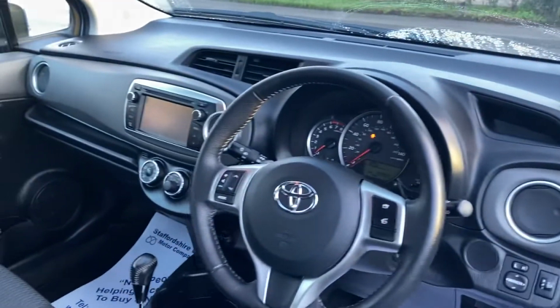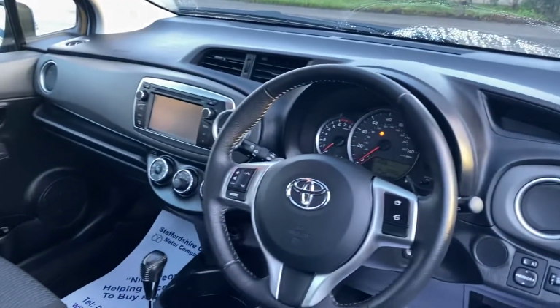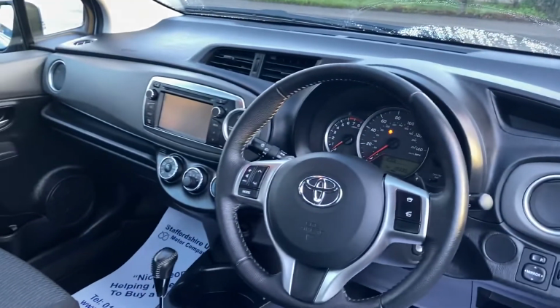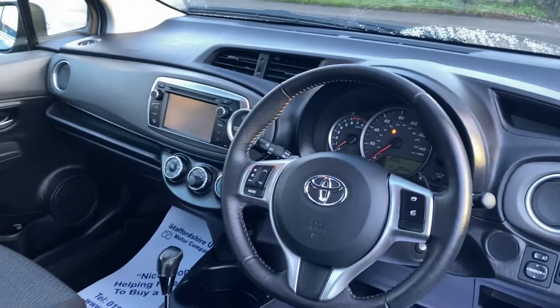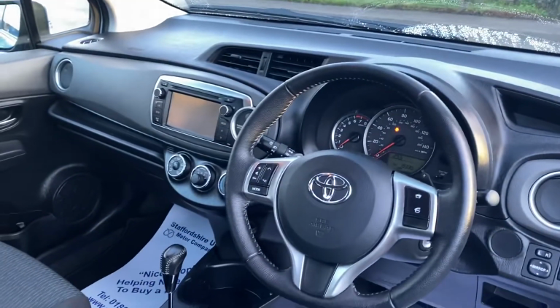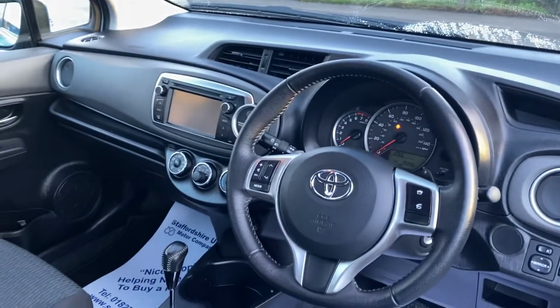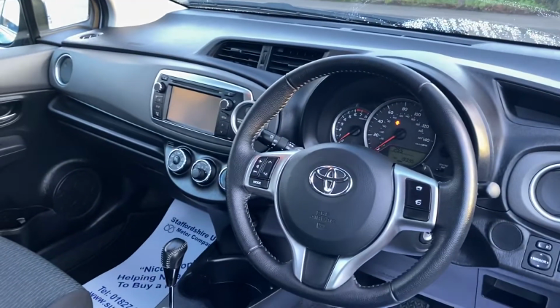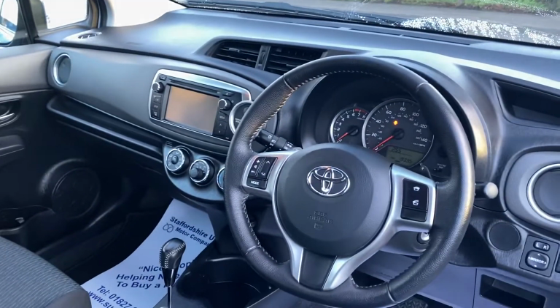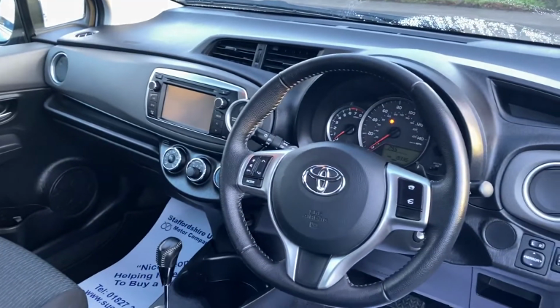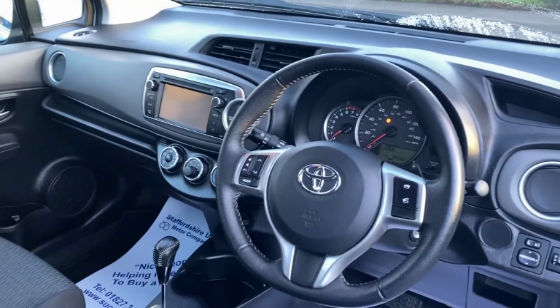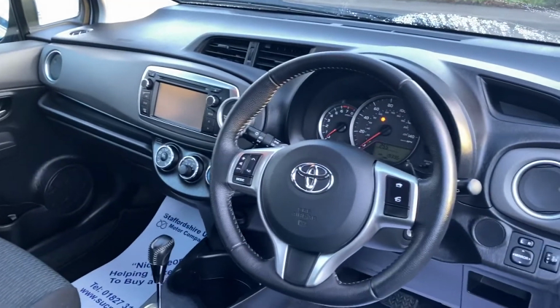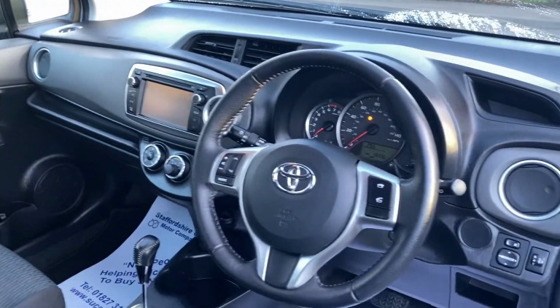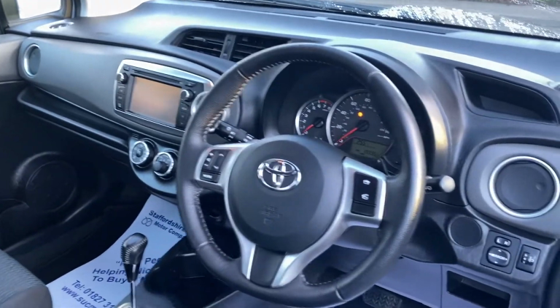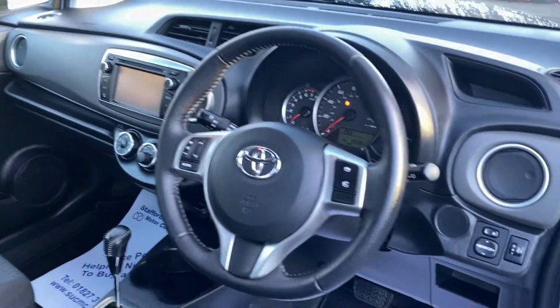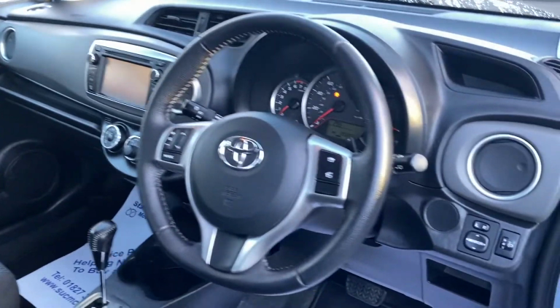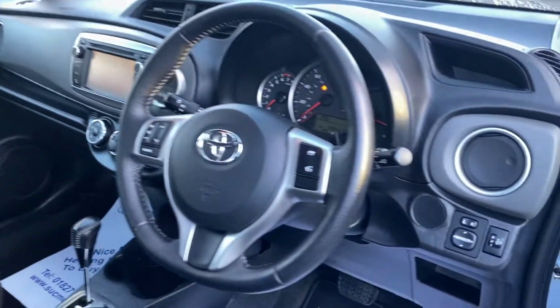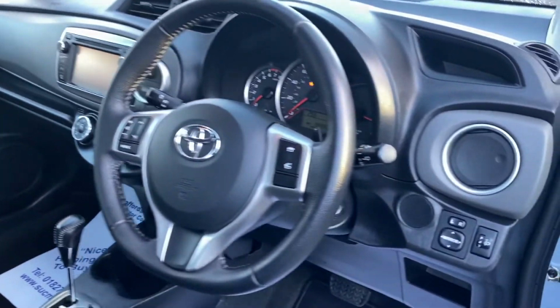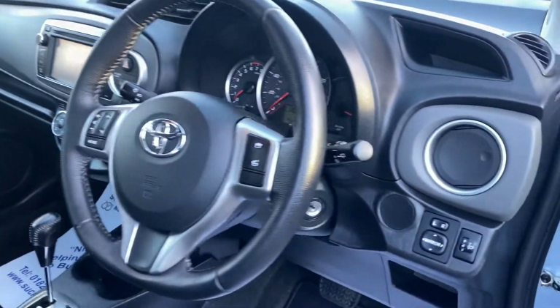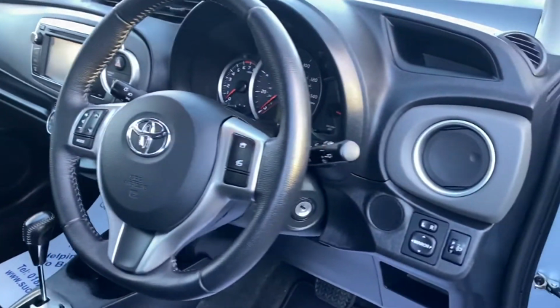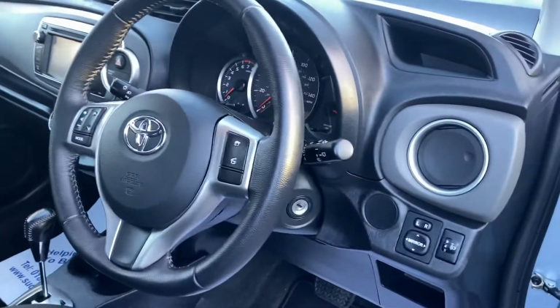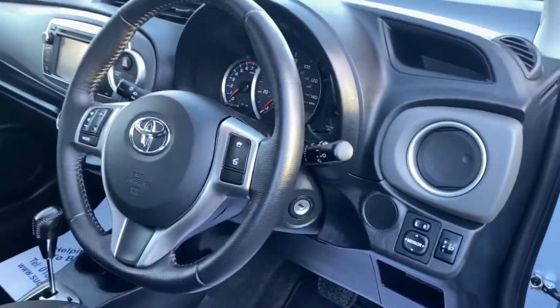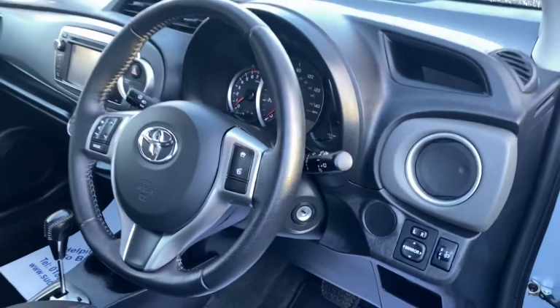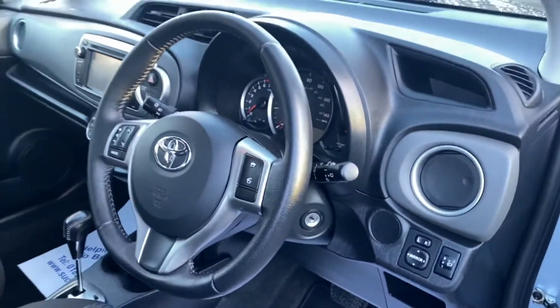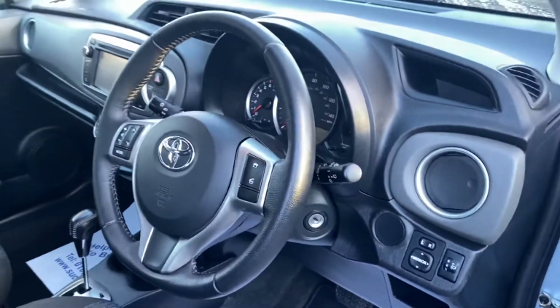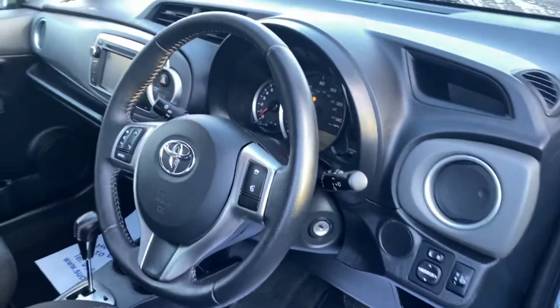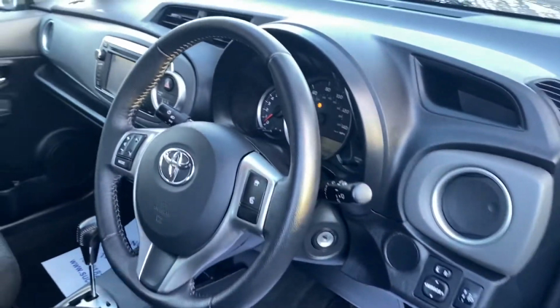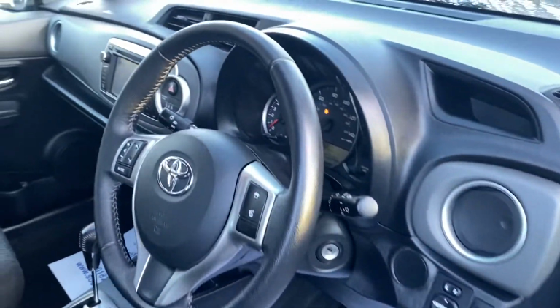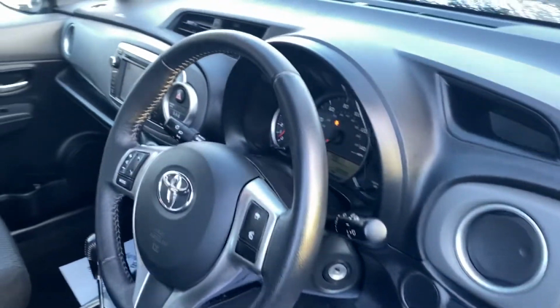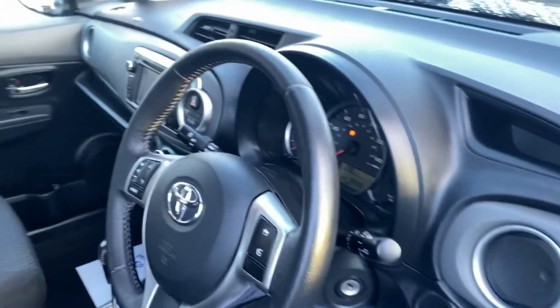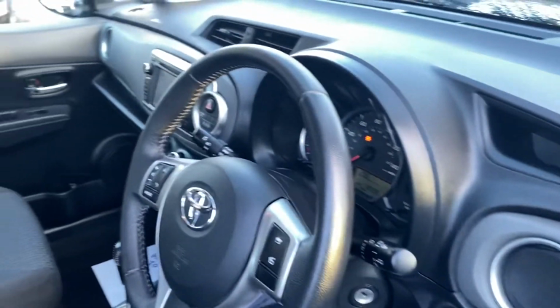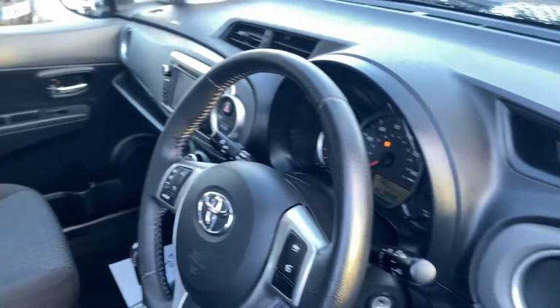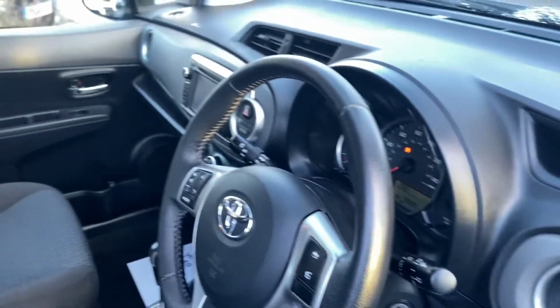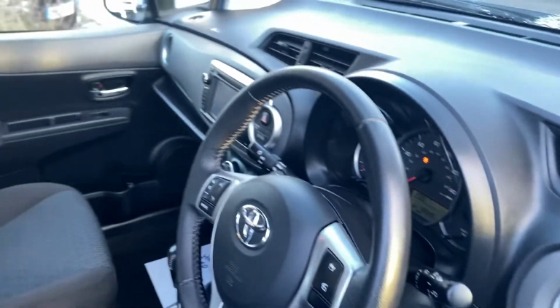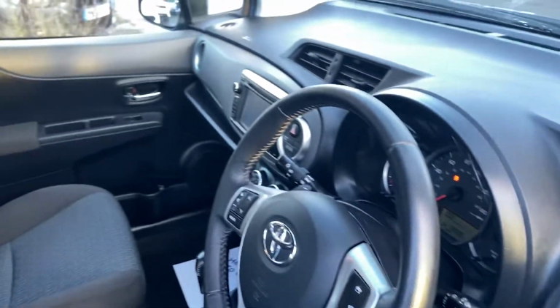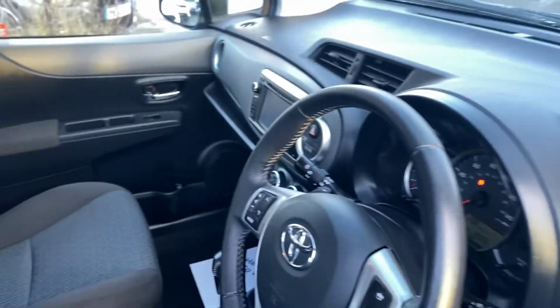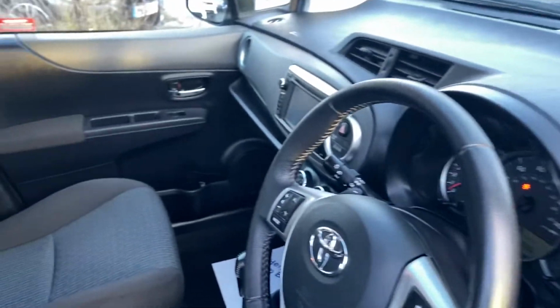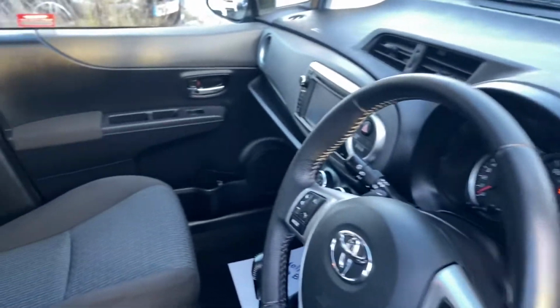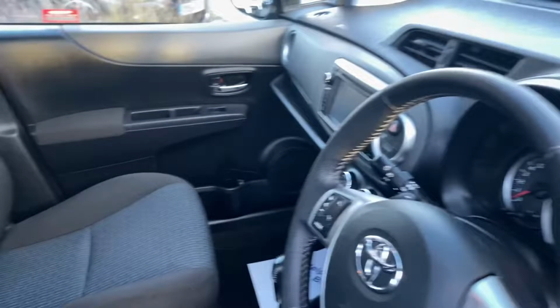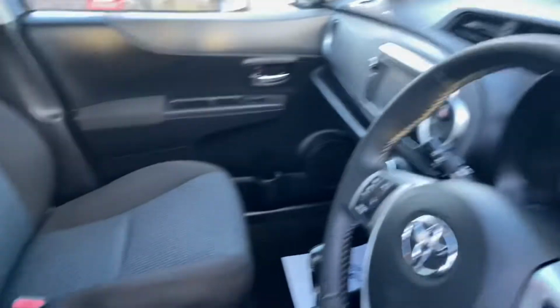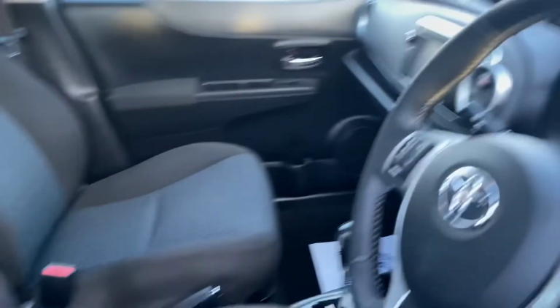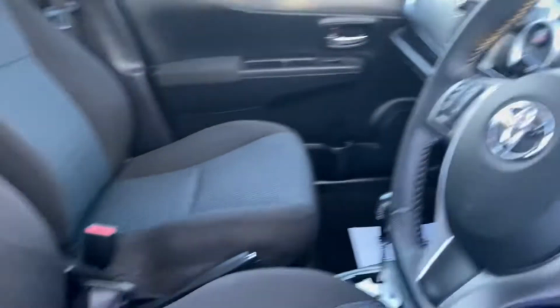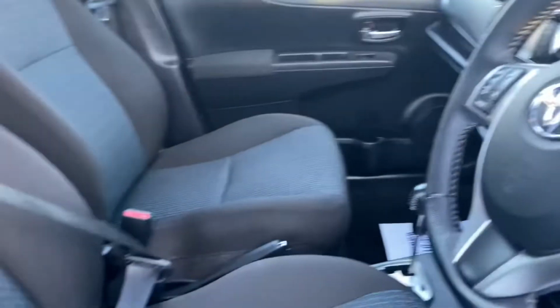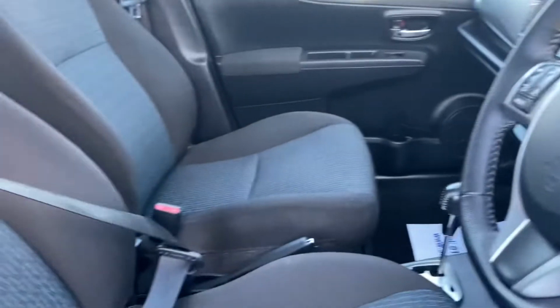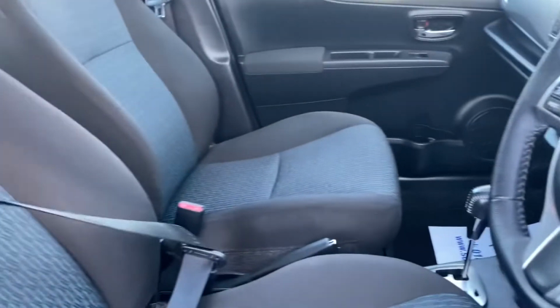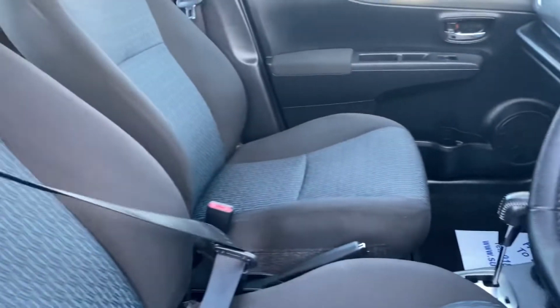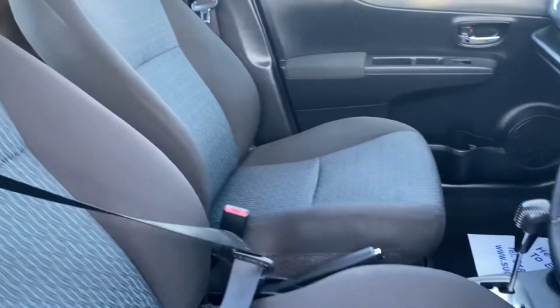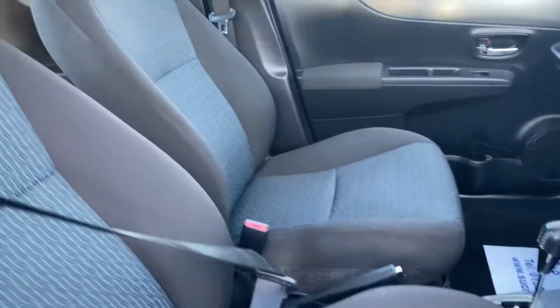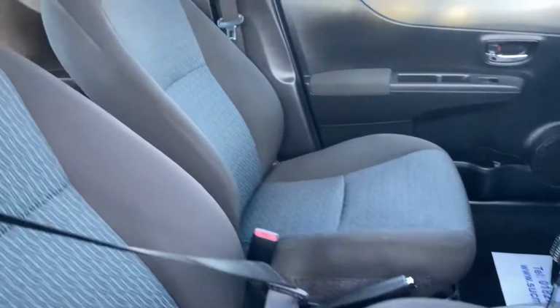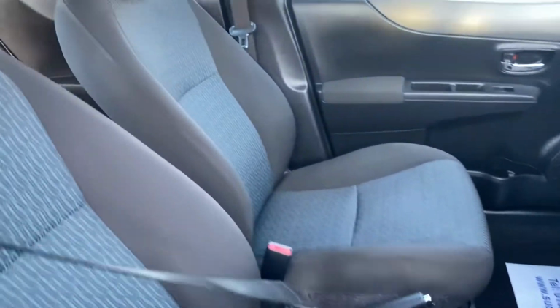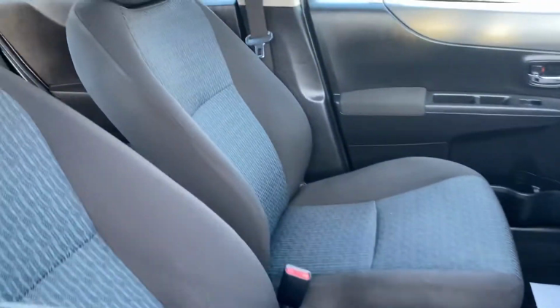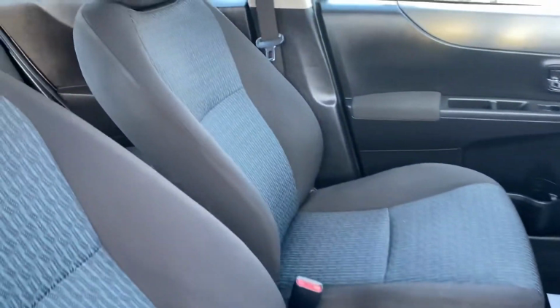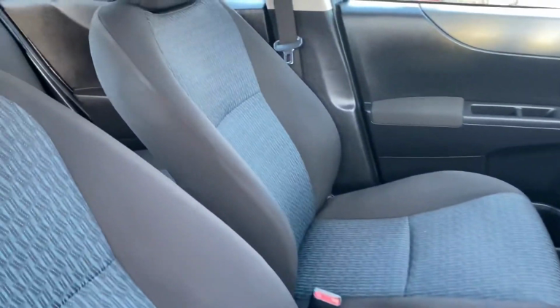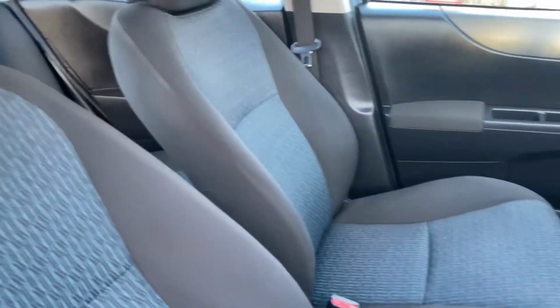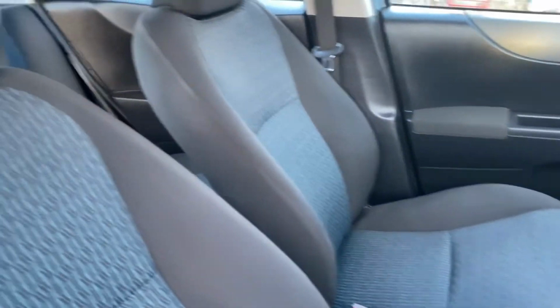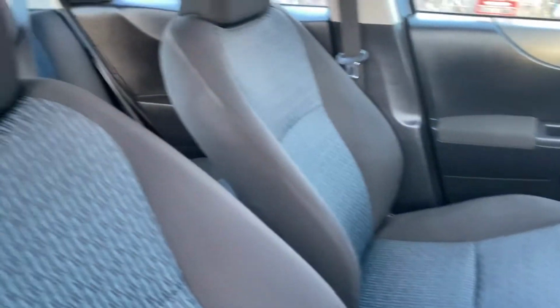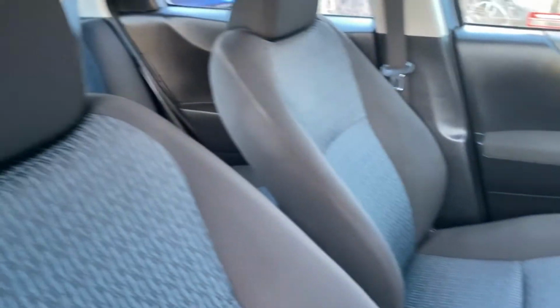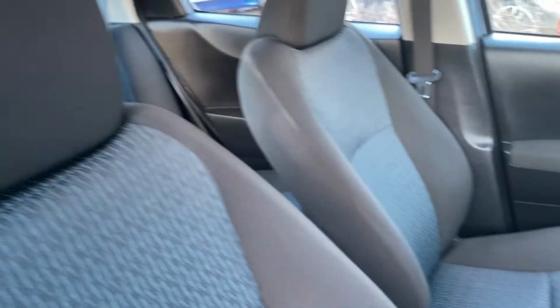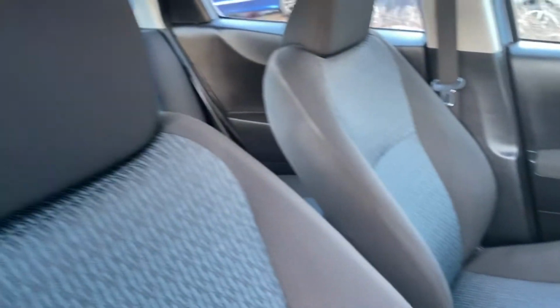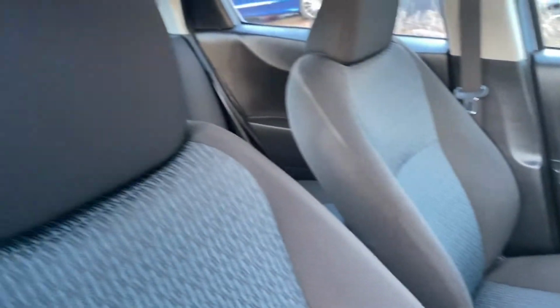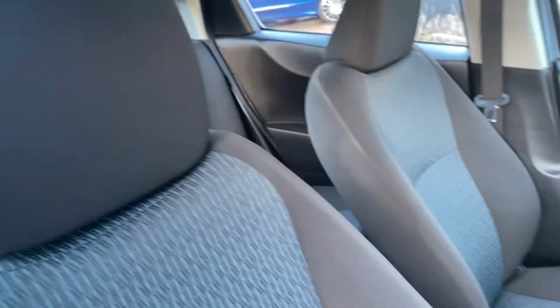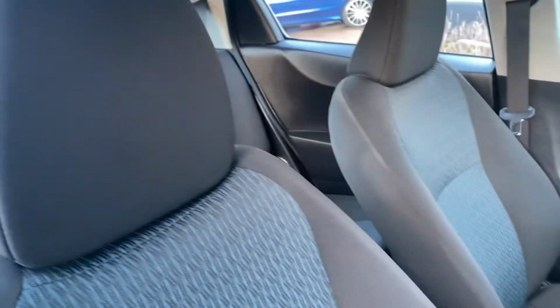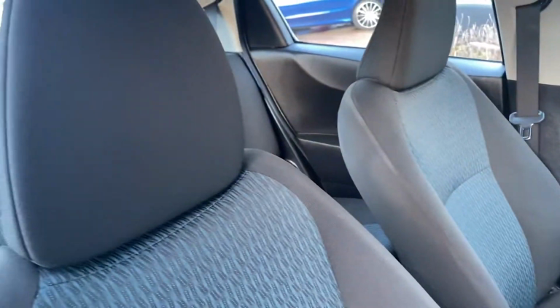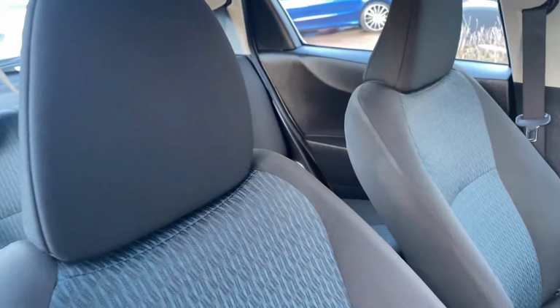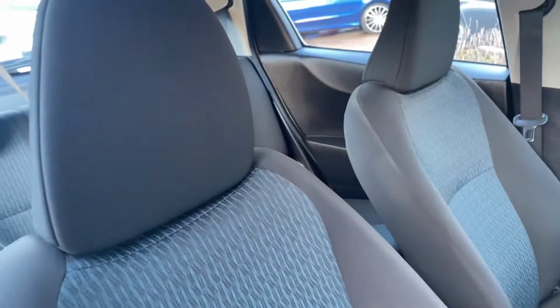You've got reverse camera, you've got your sat-nav, you've got your Bluetooth. As you can see, all the seats are in beautiful condition.